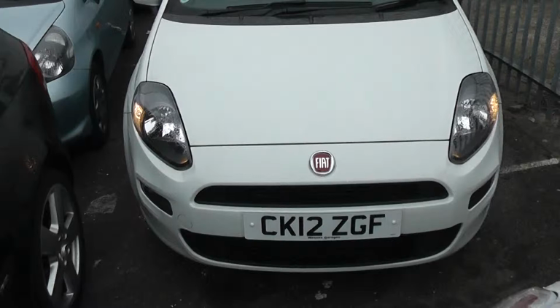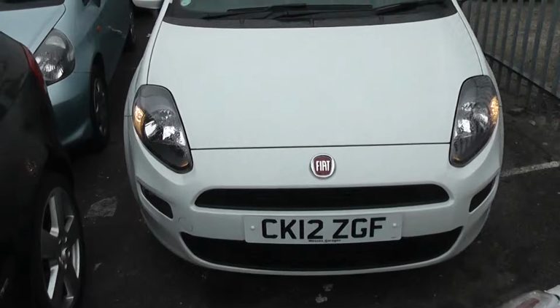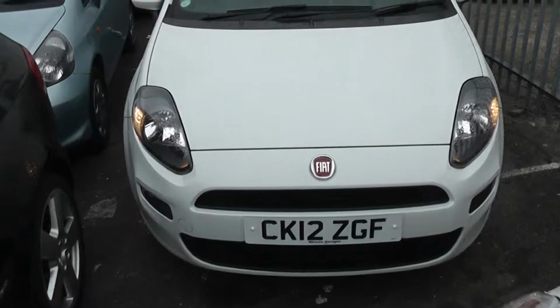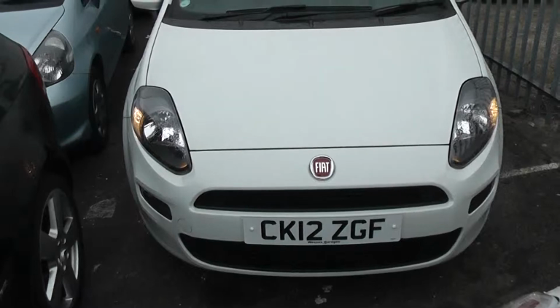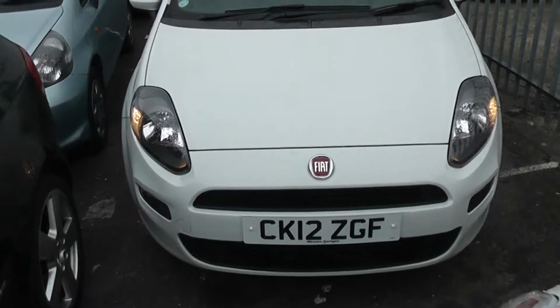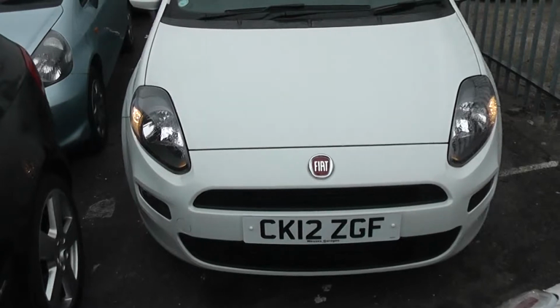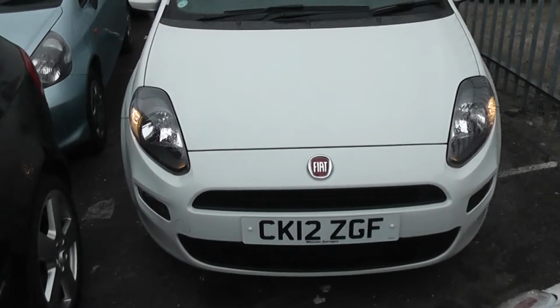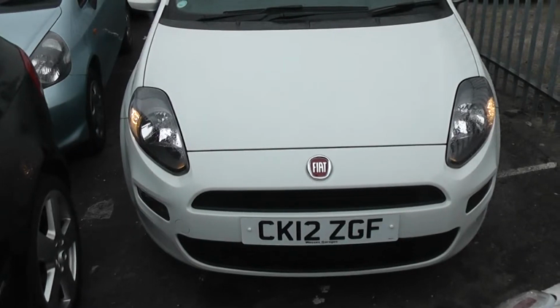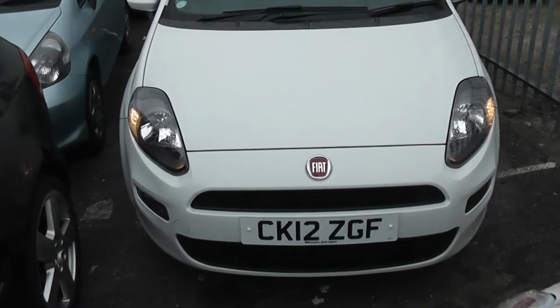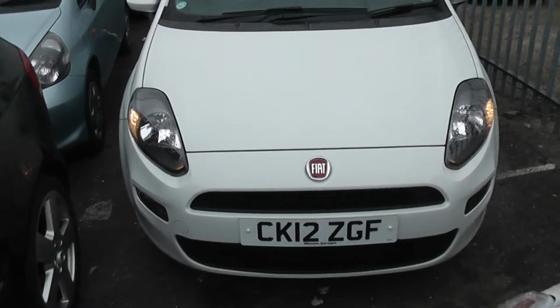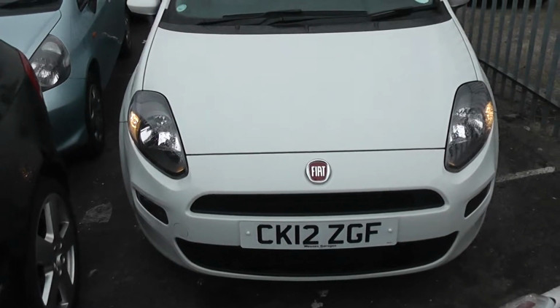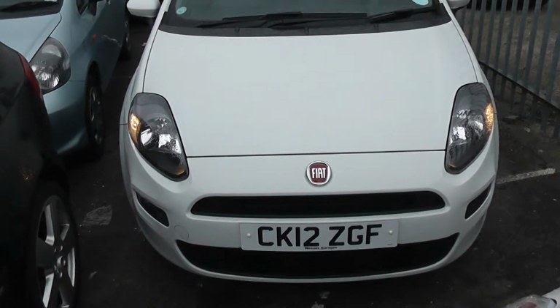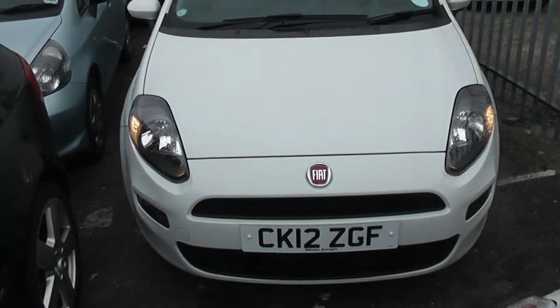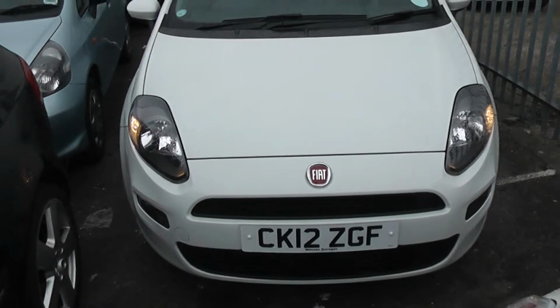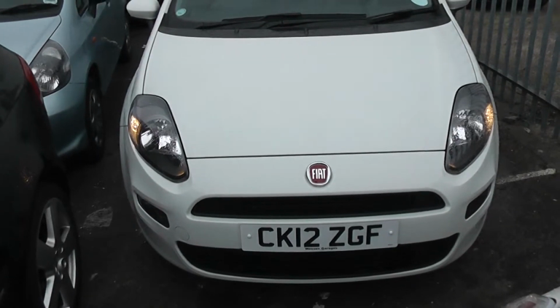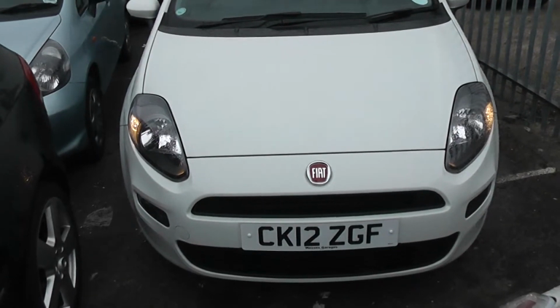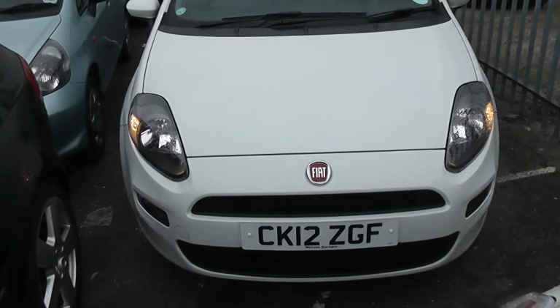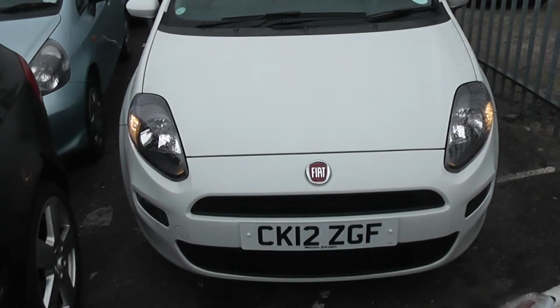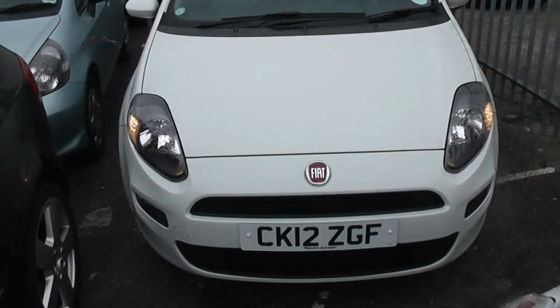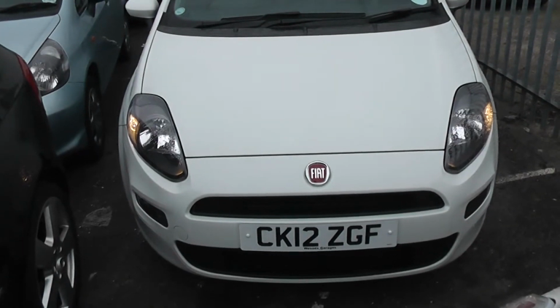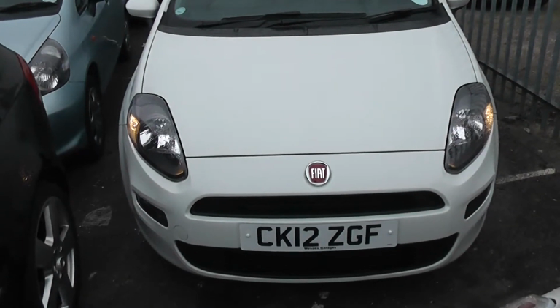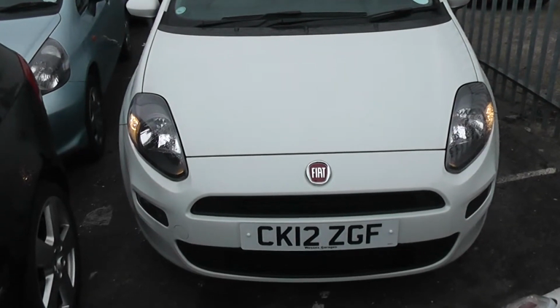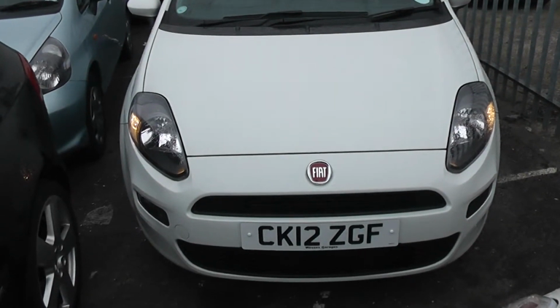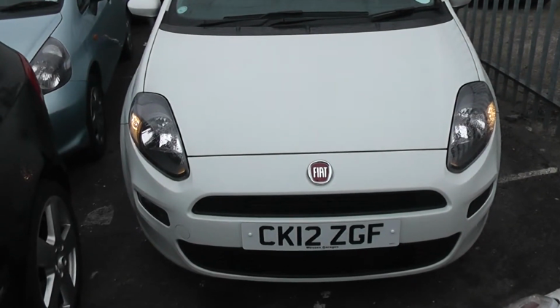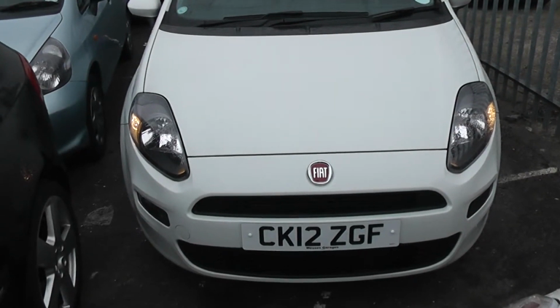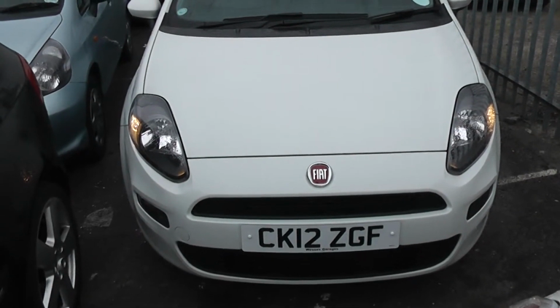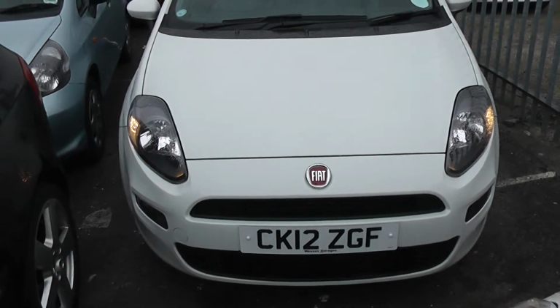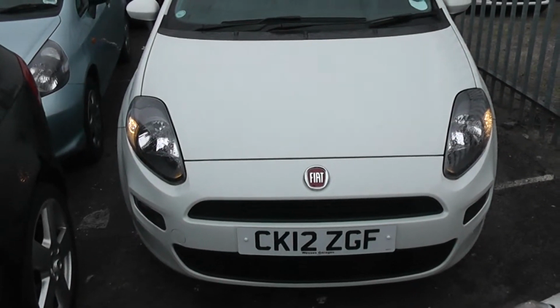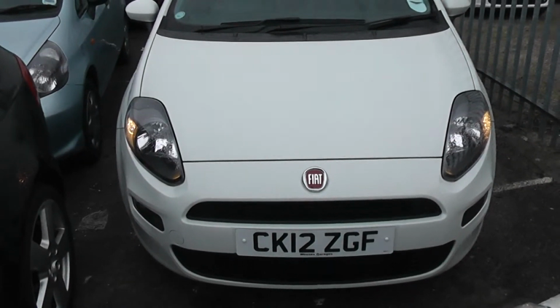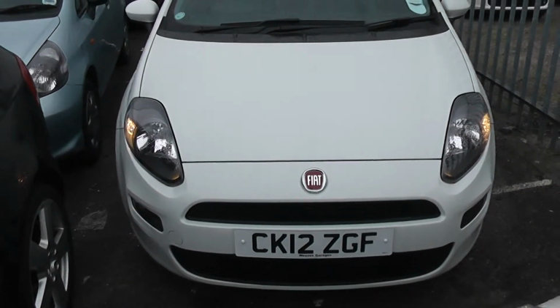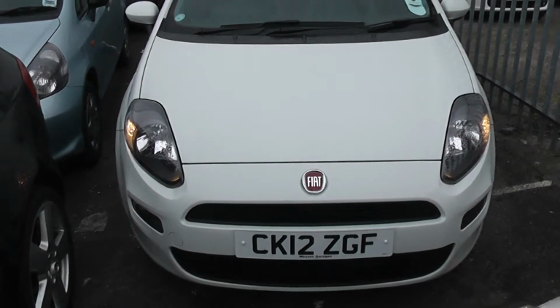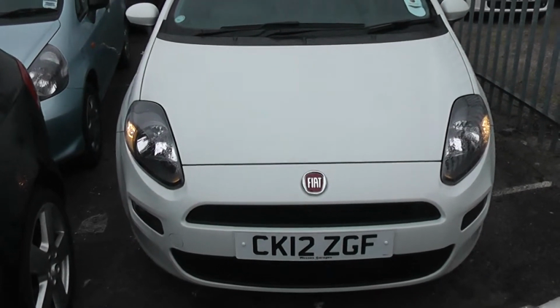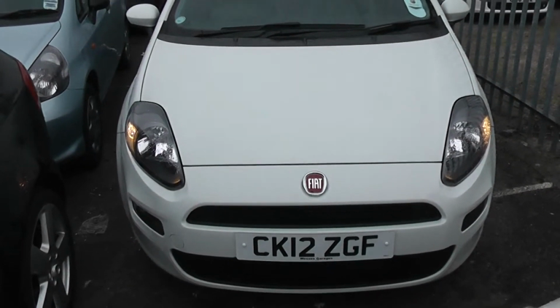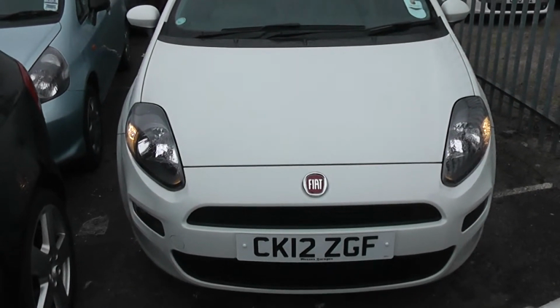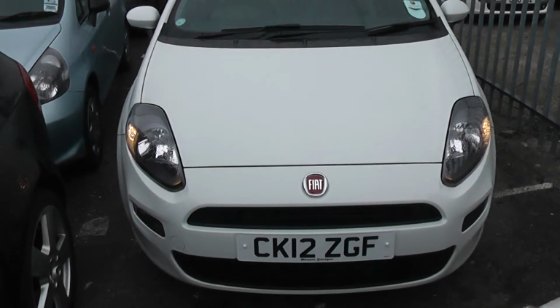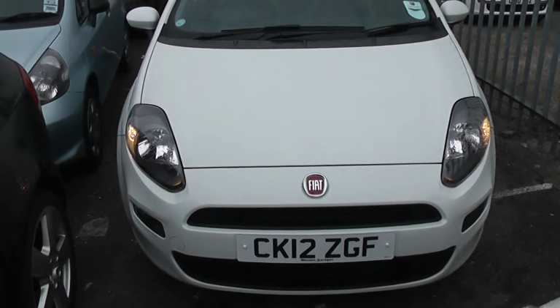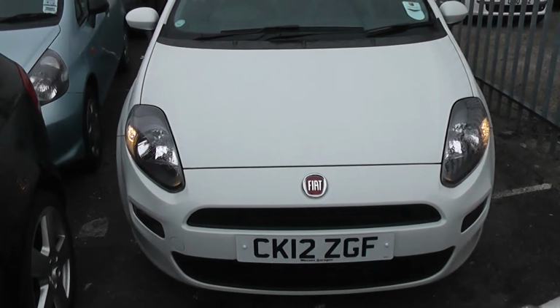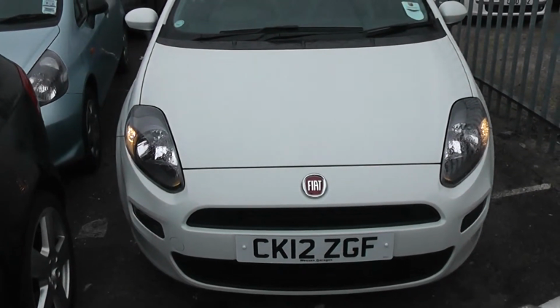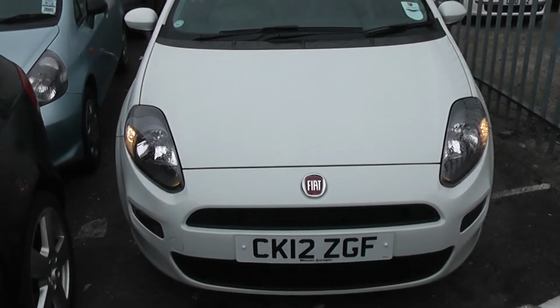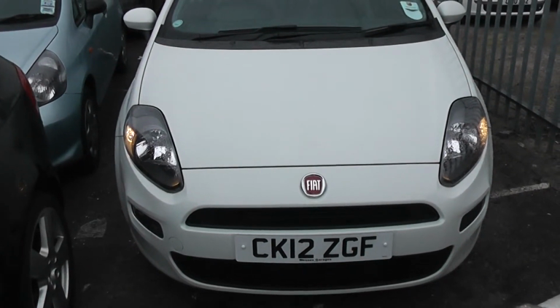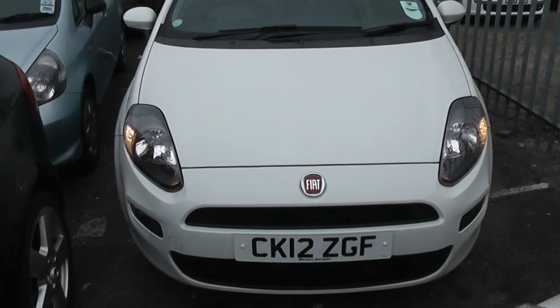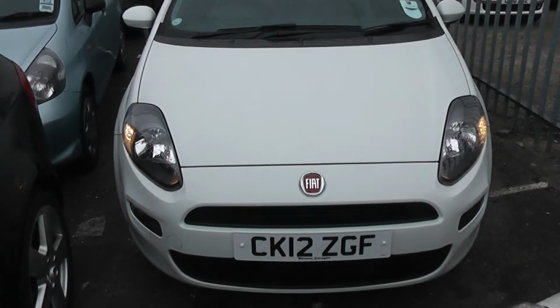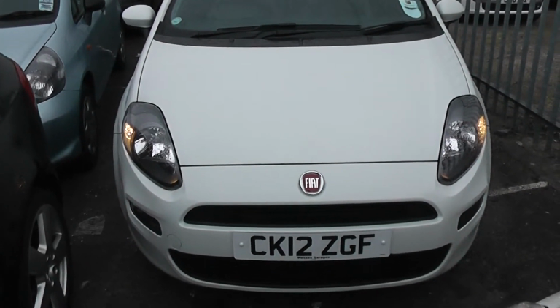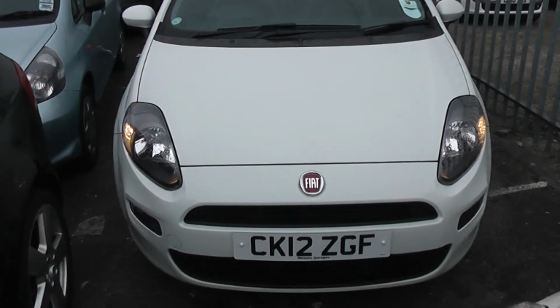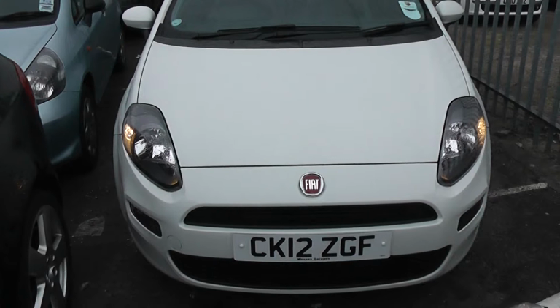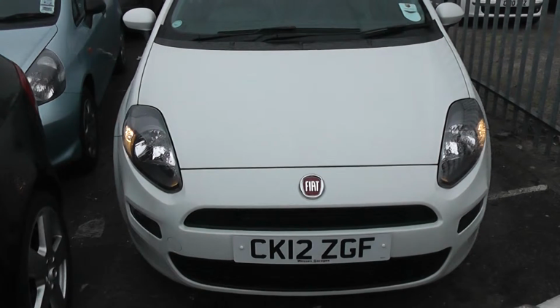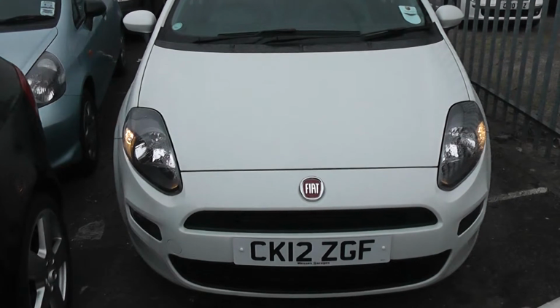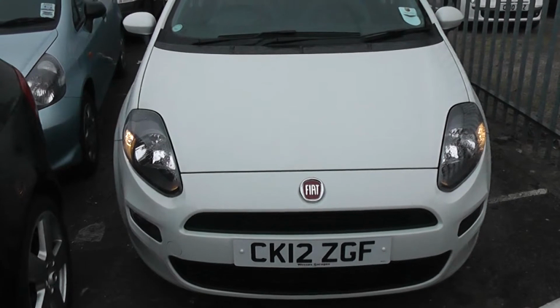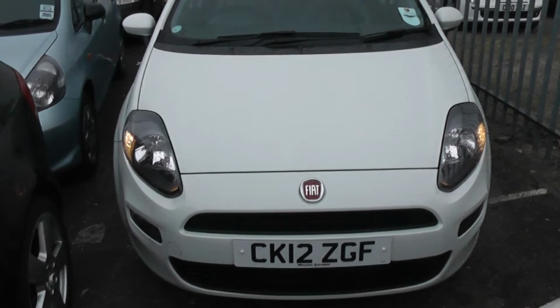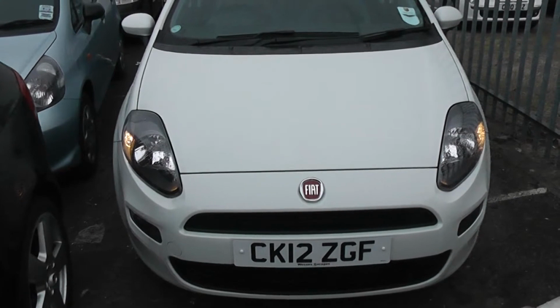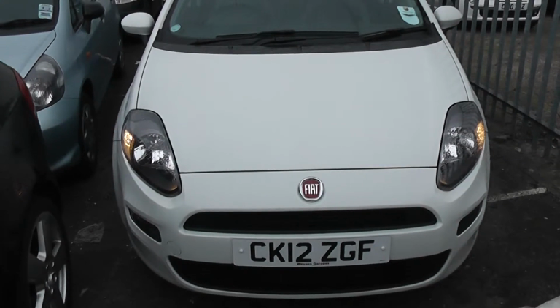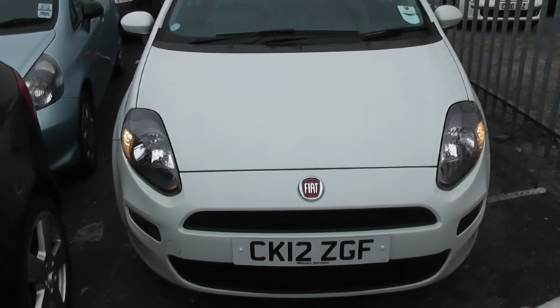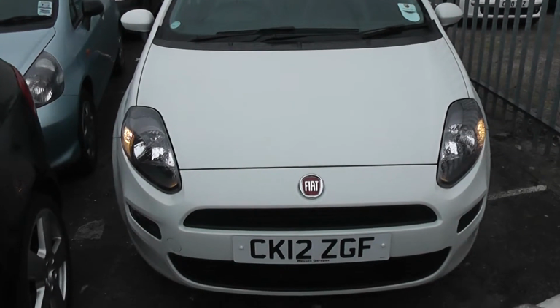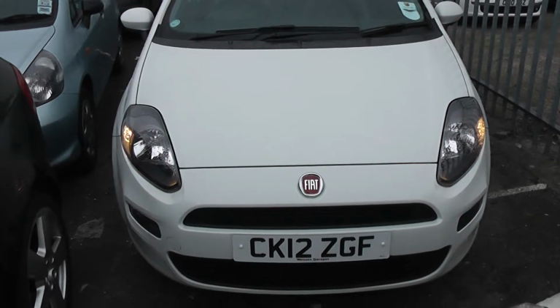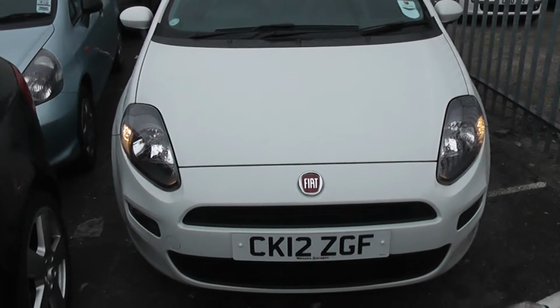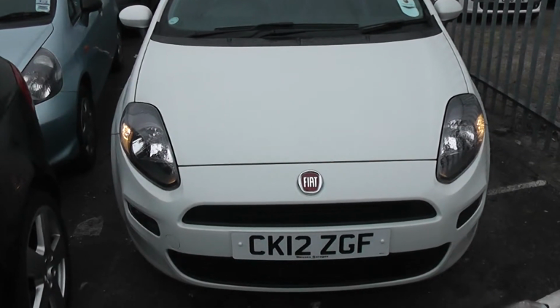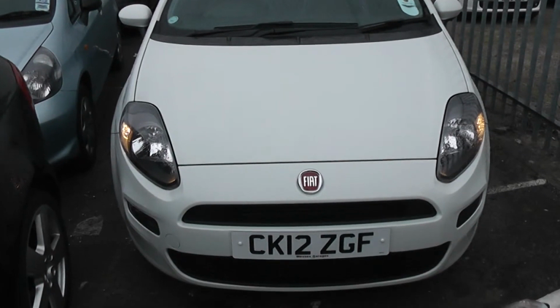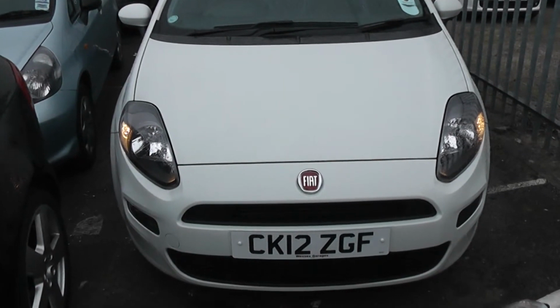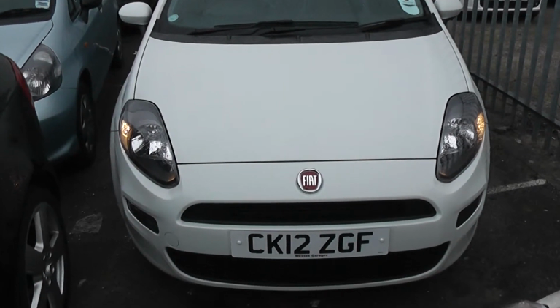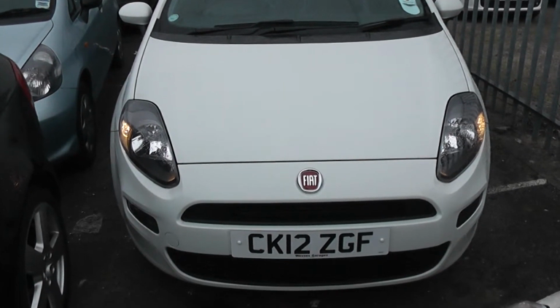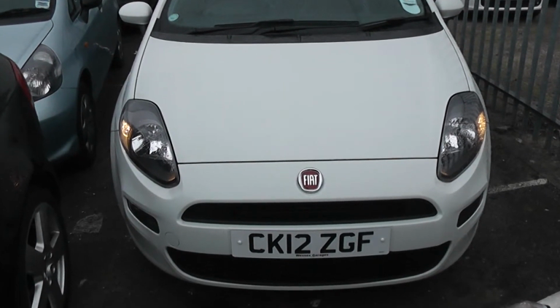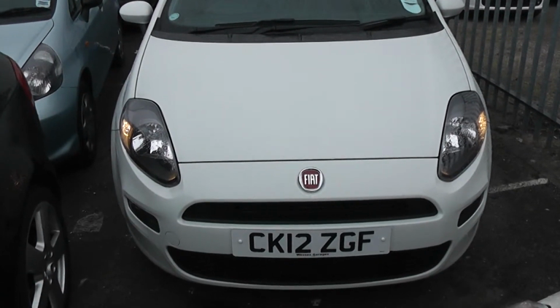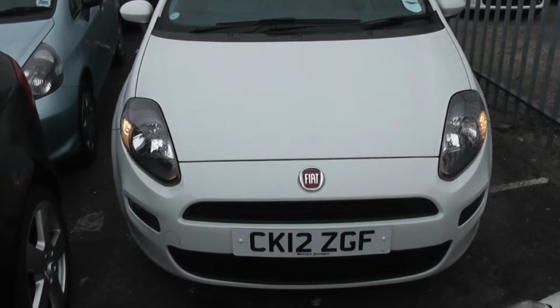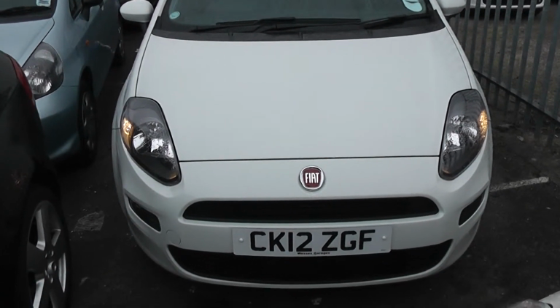Welcome to Wessex Garages Cardiff. Here we have a Fiat Punto. This car is in white and is registered on a 12 plate.